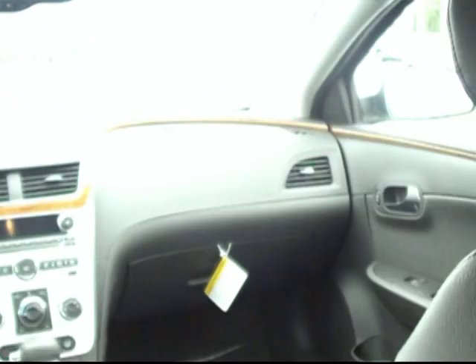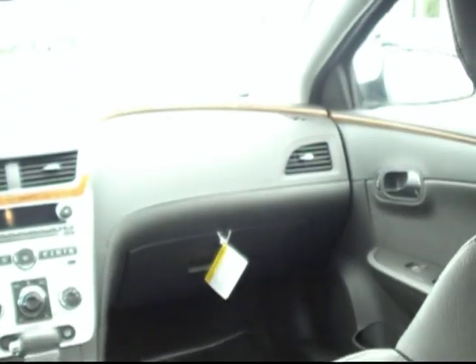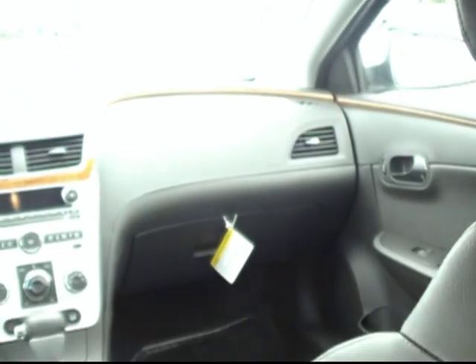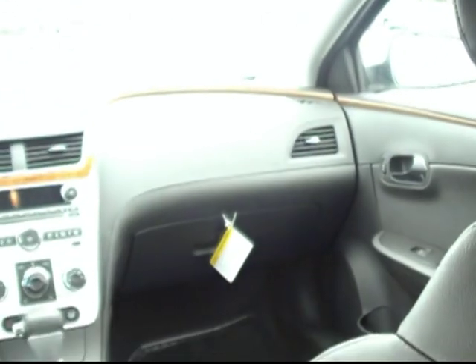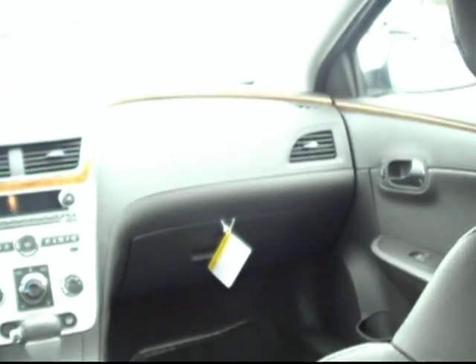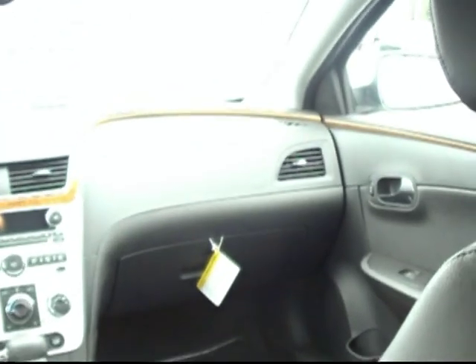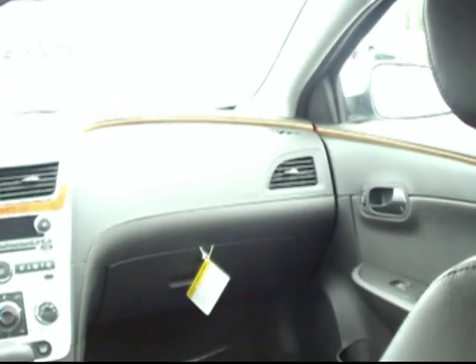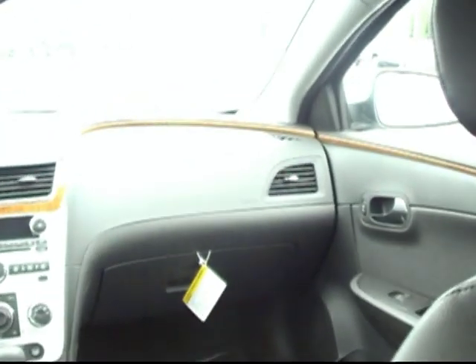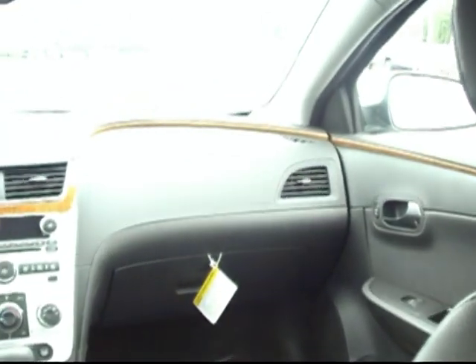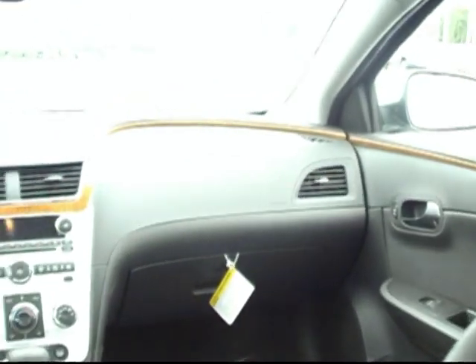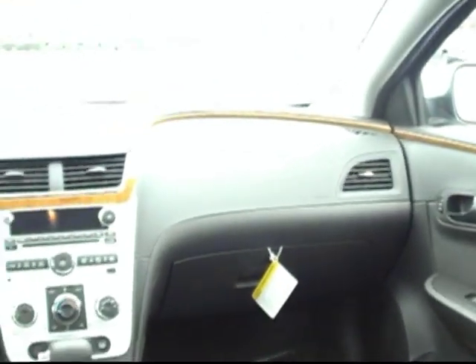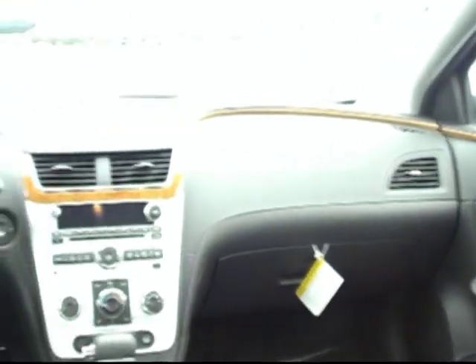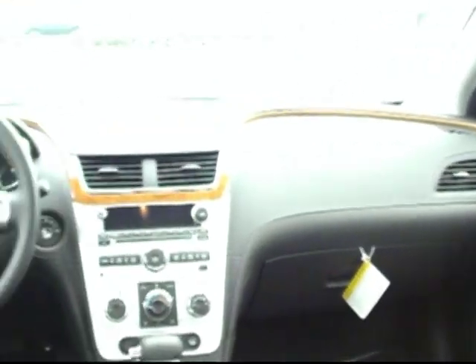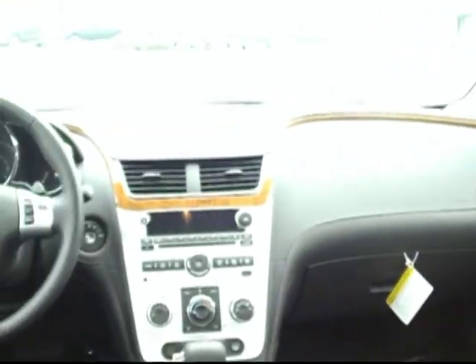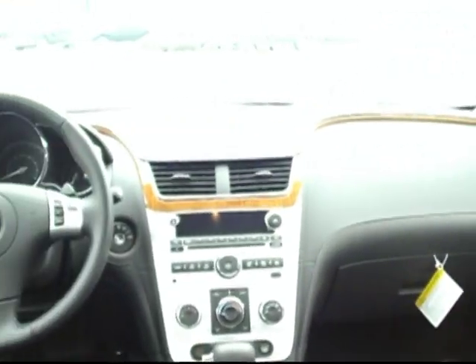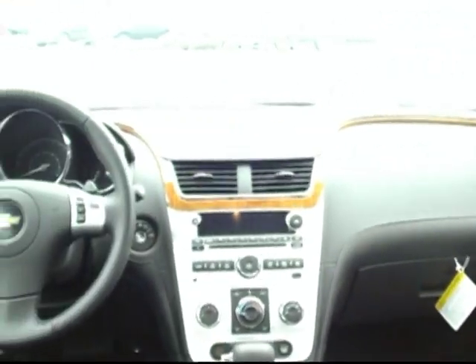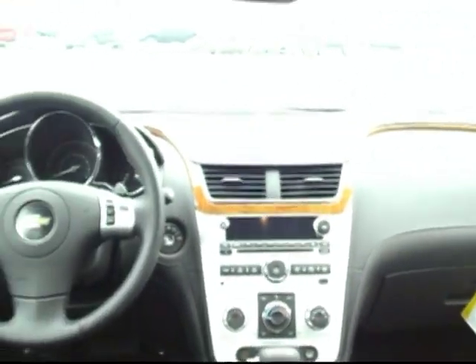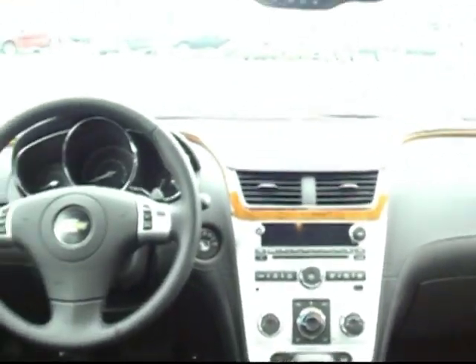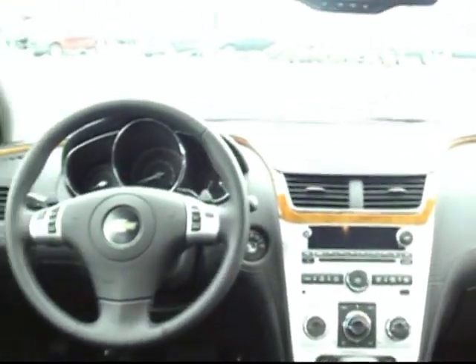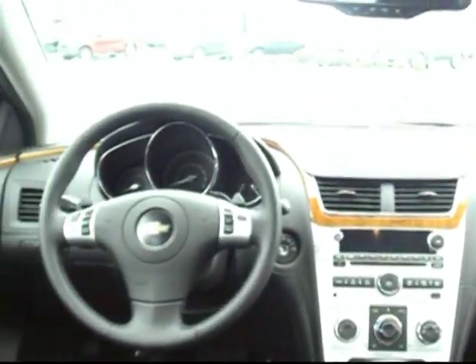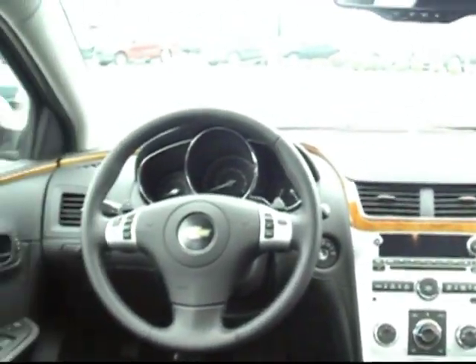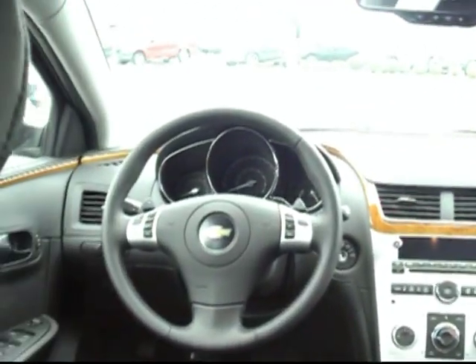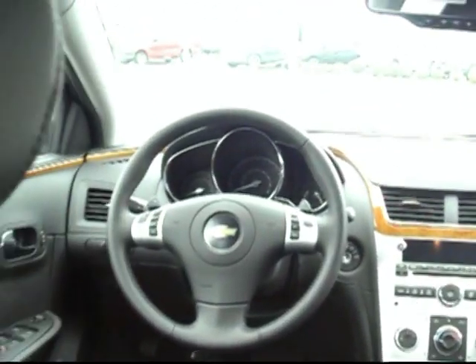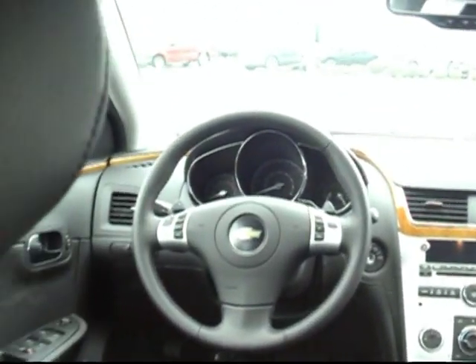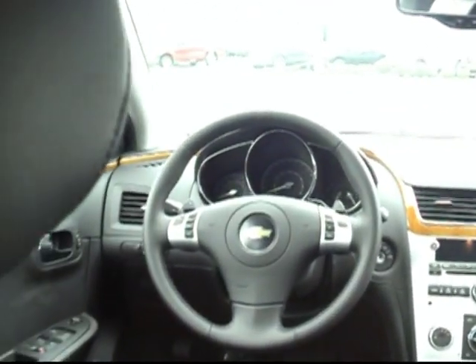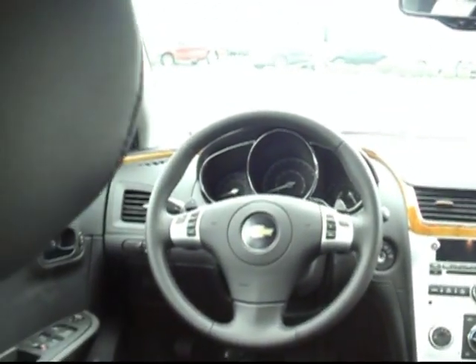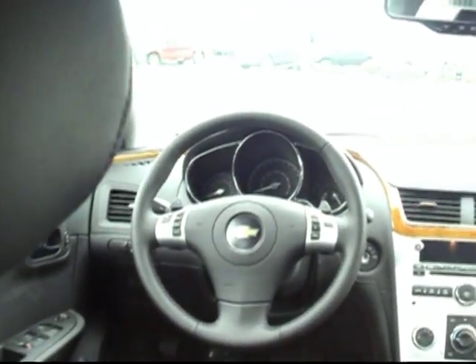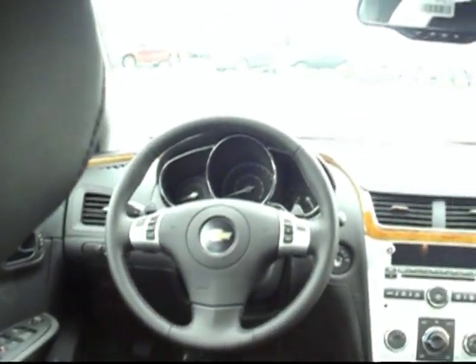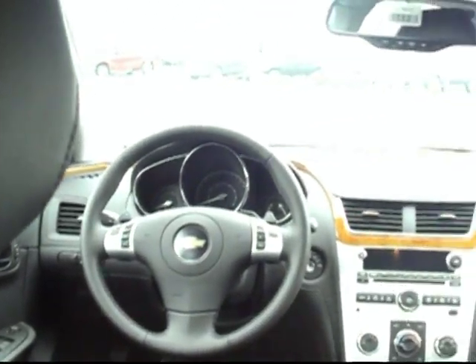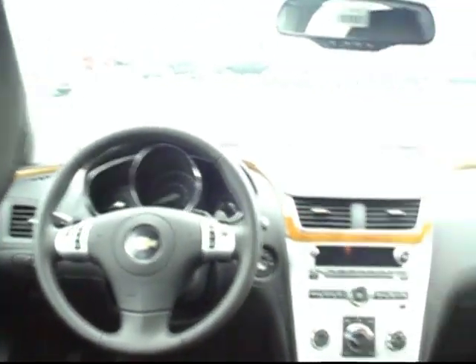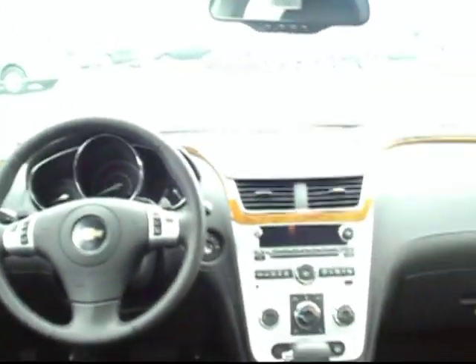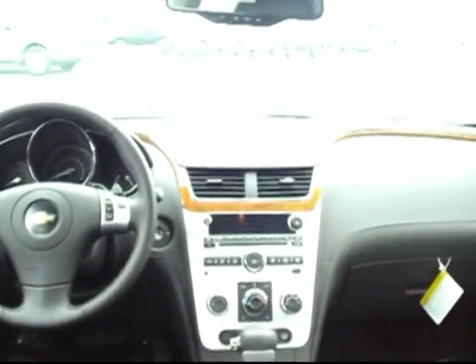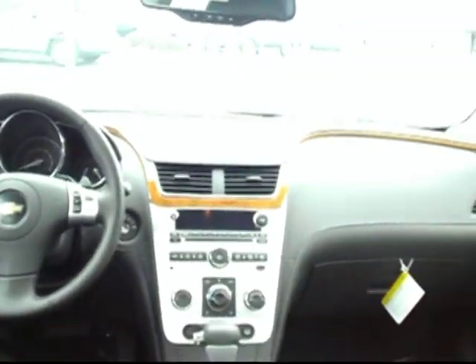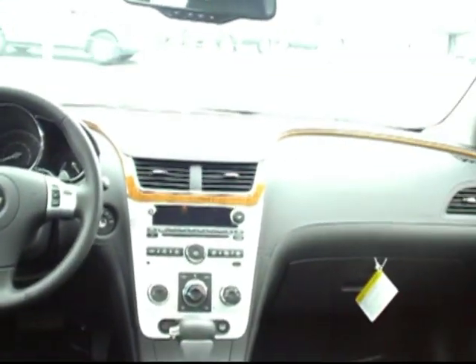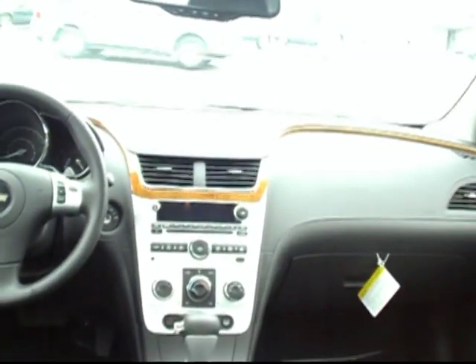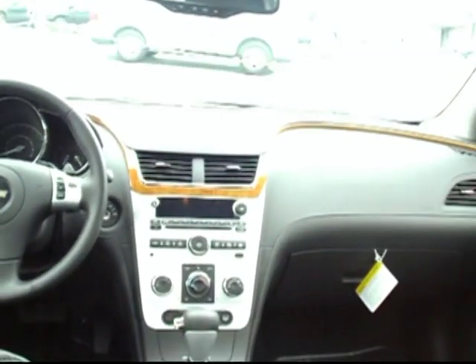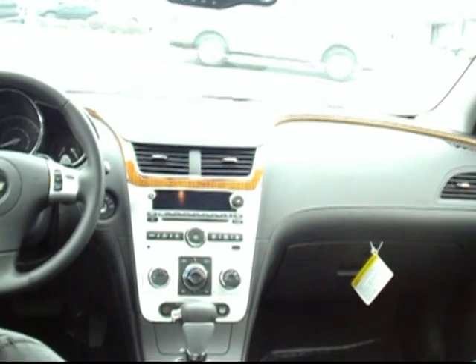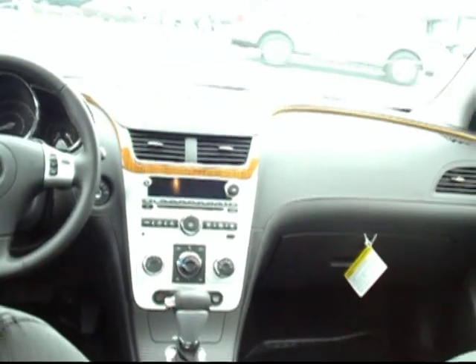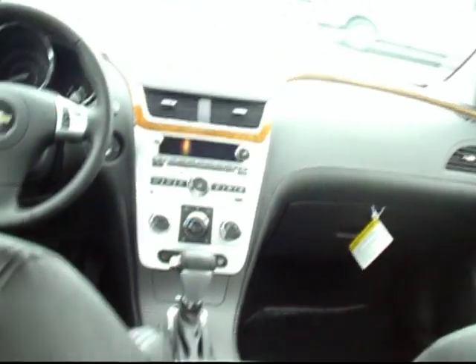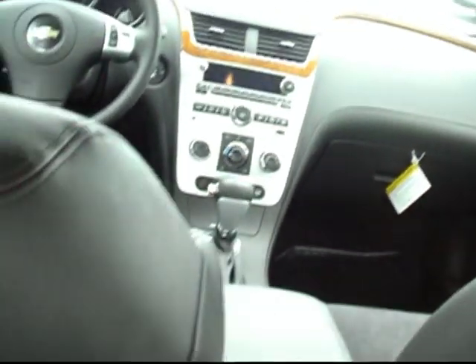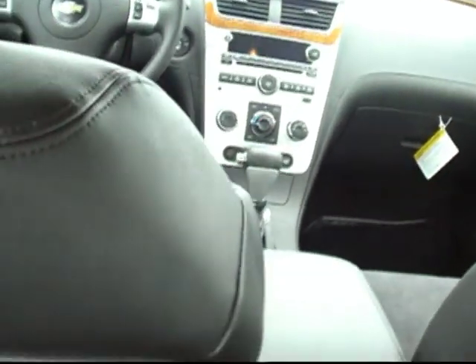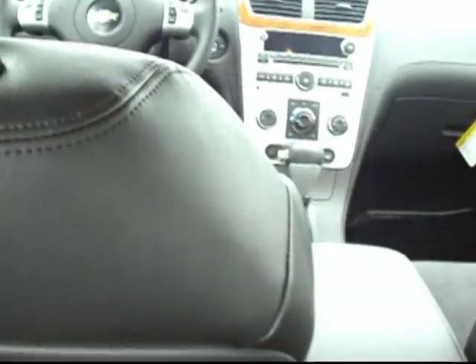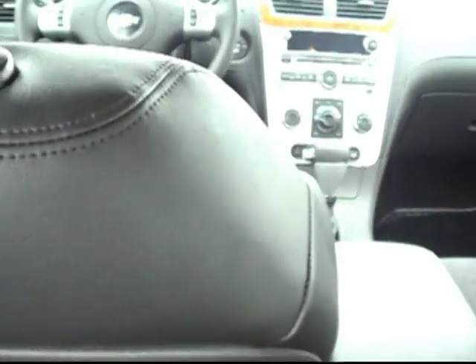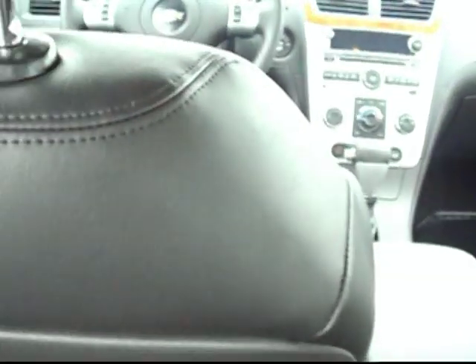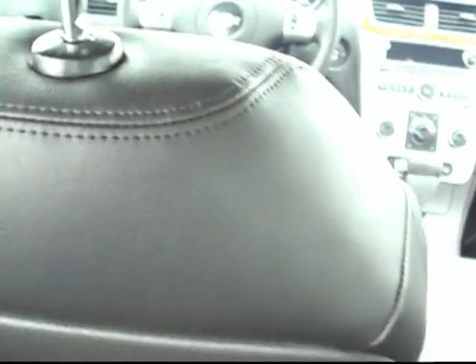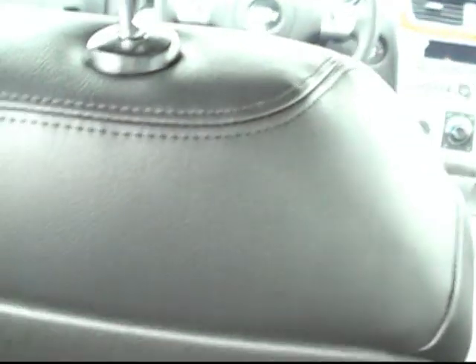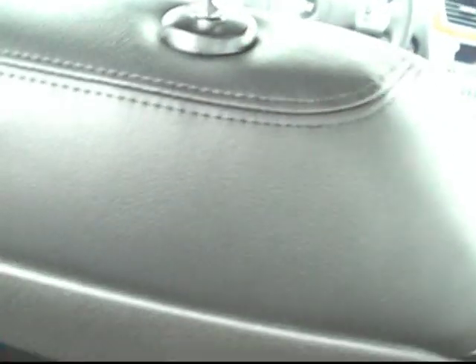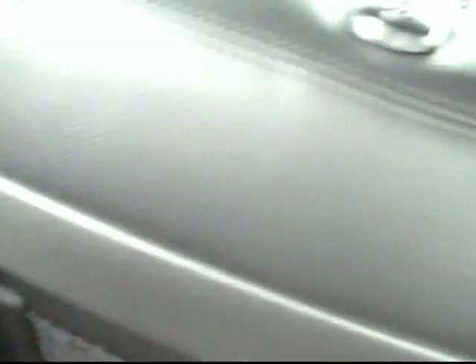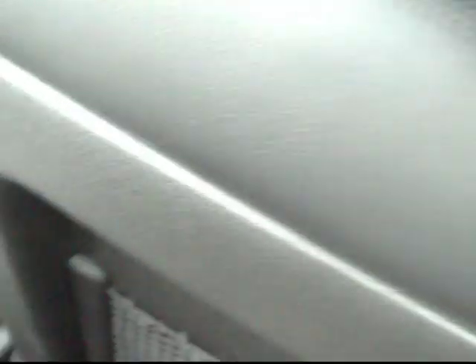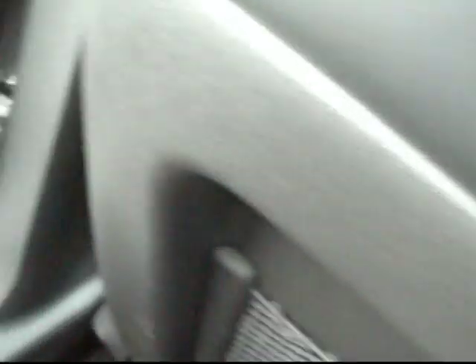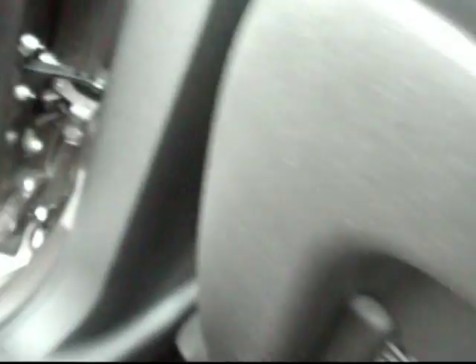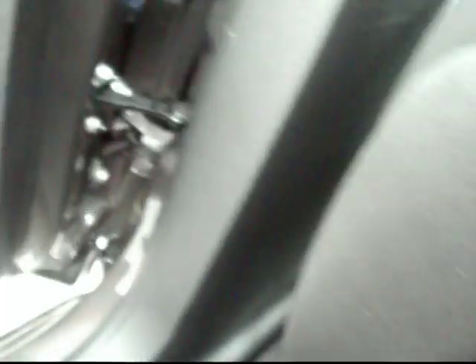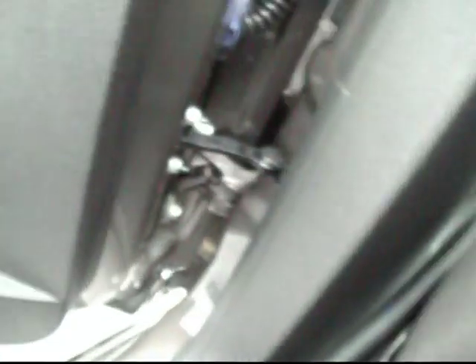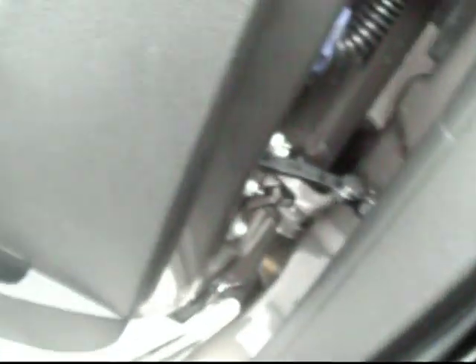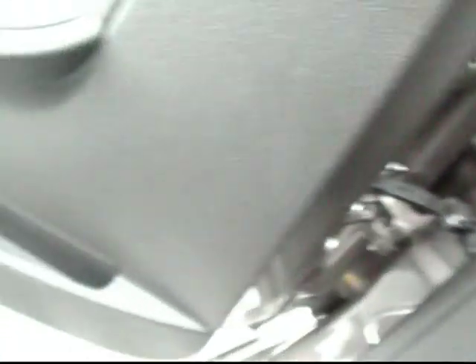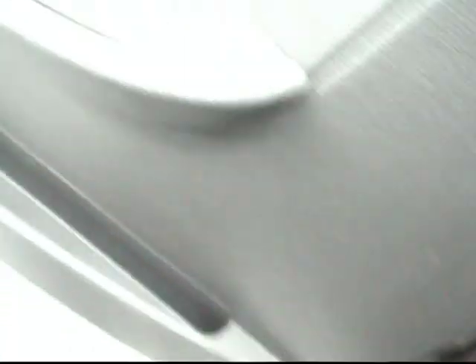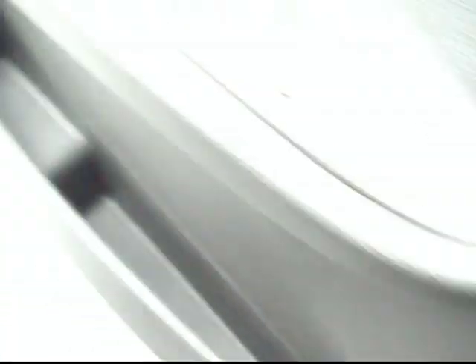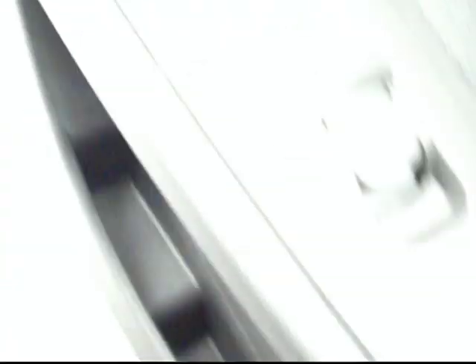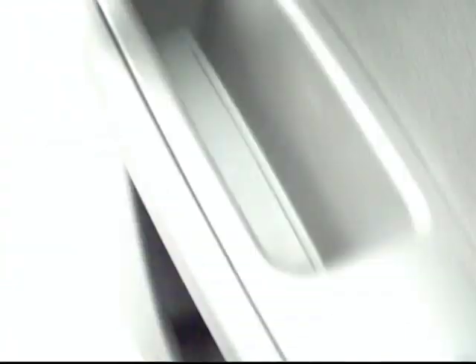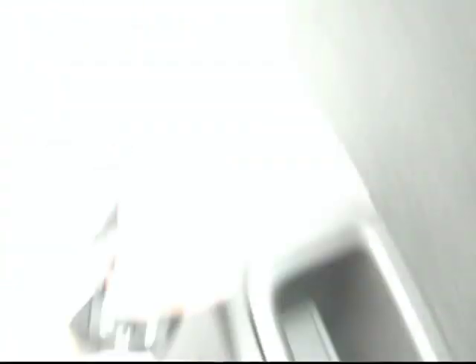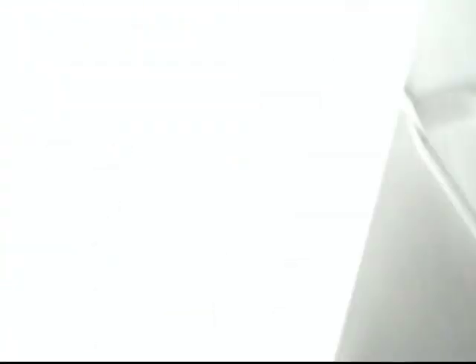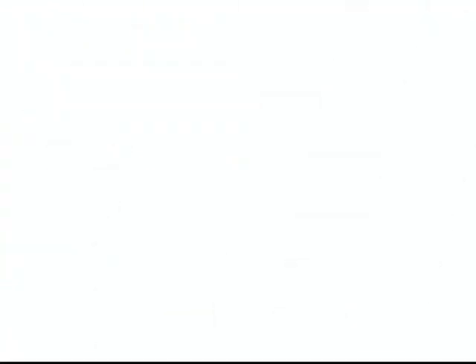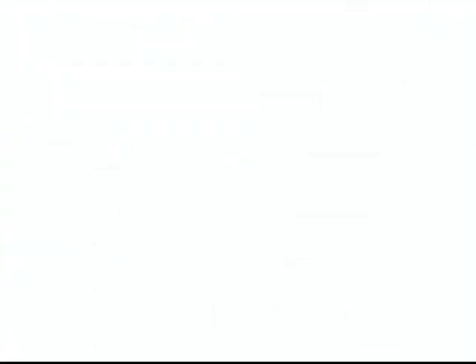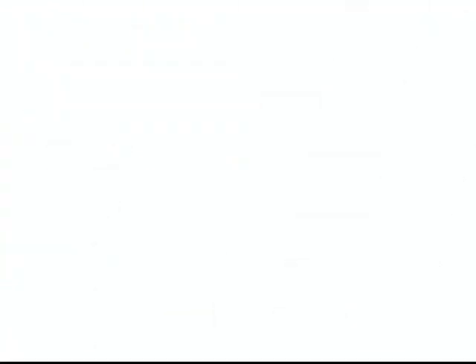You can see a little bit up into the front cabin — gorgeous view up there. Love the wood trim that goes along the front, but I'll show you that in just a second.